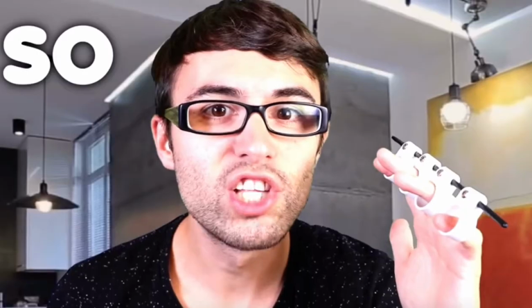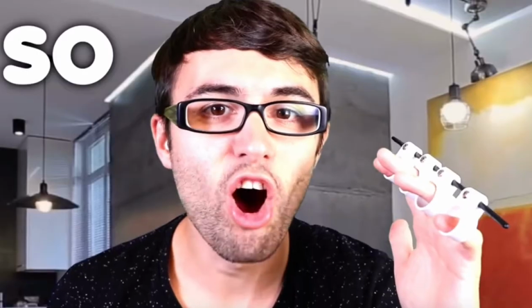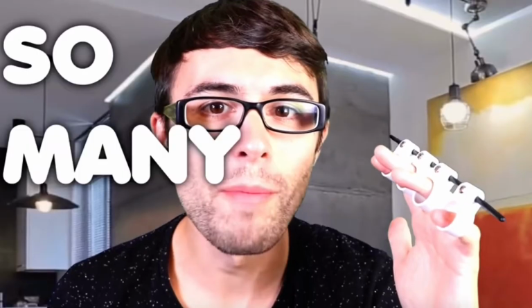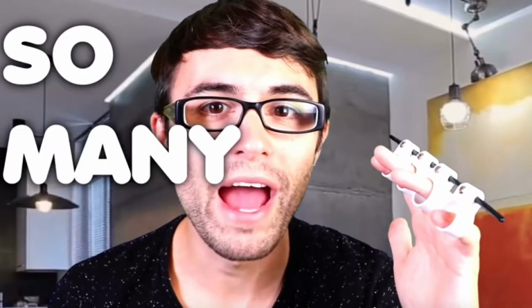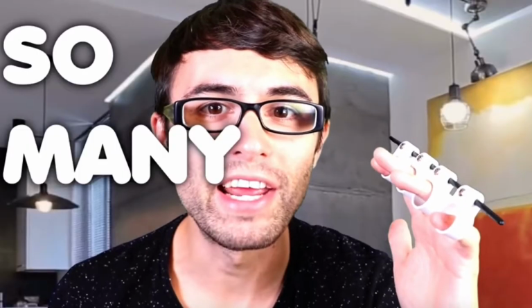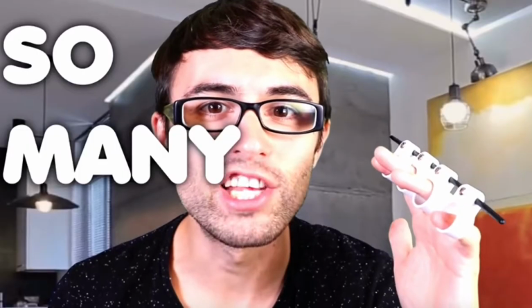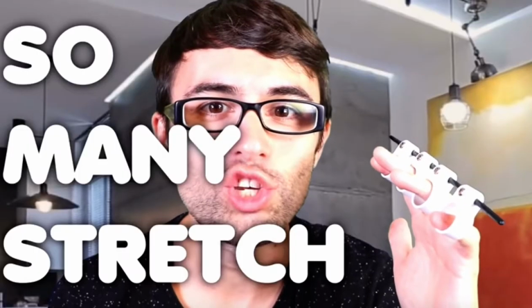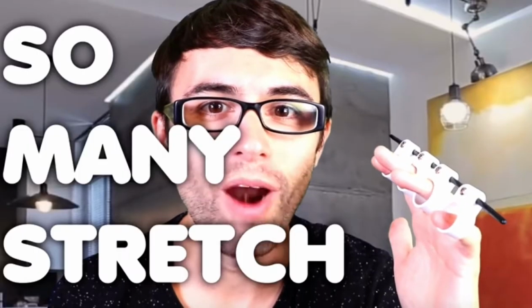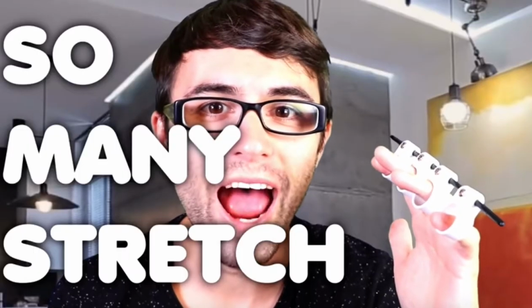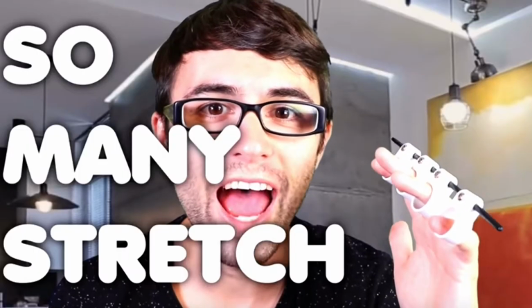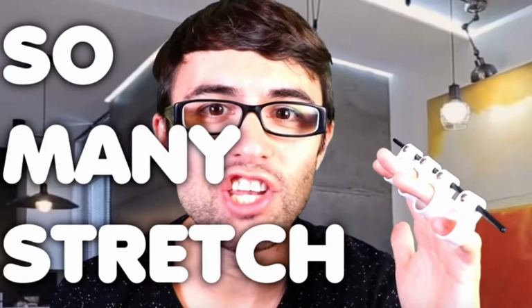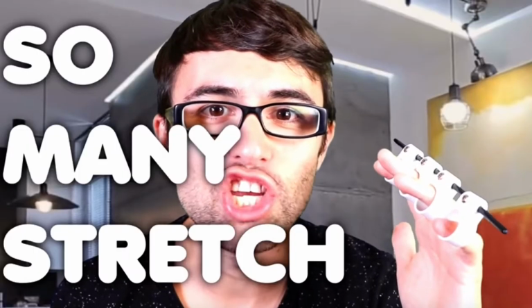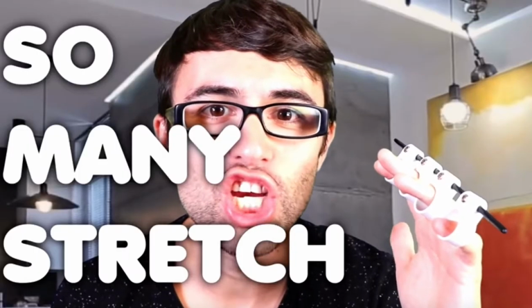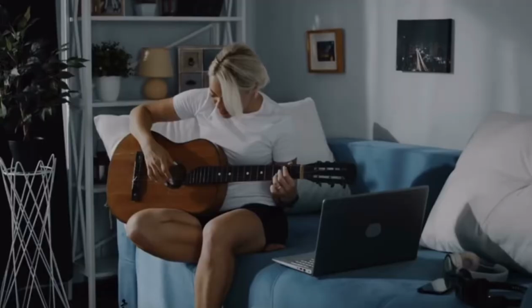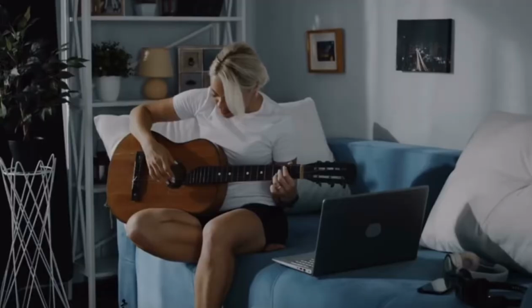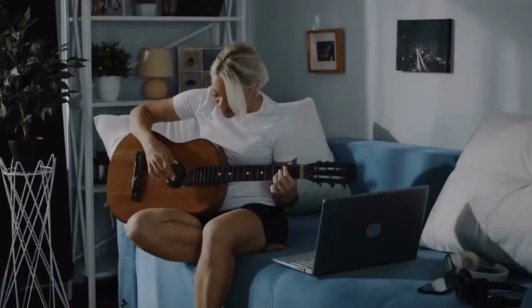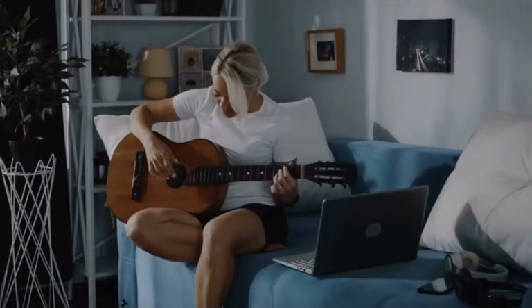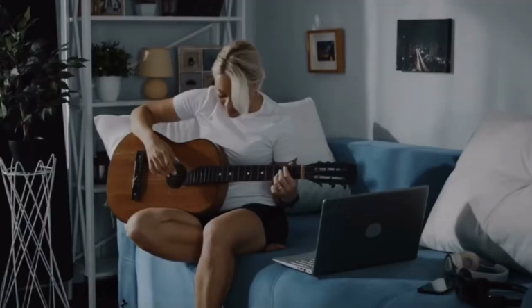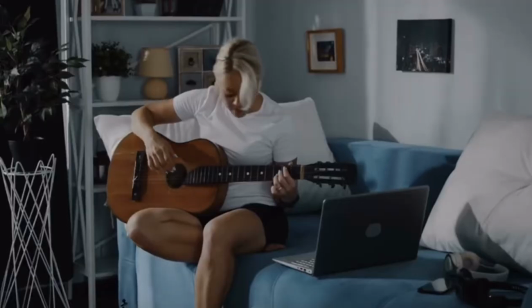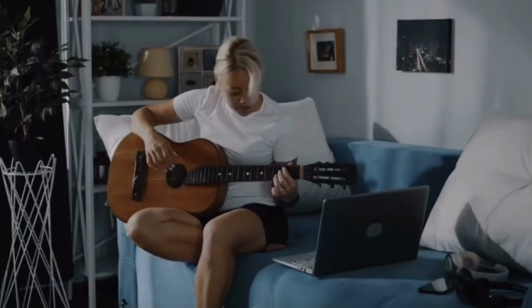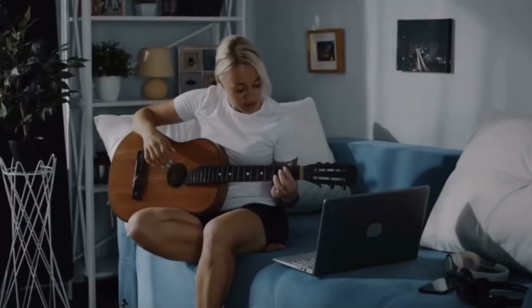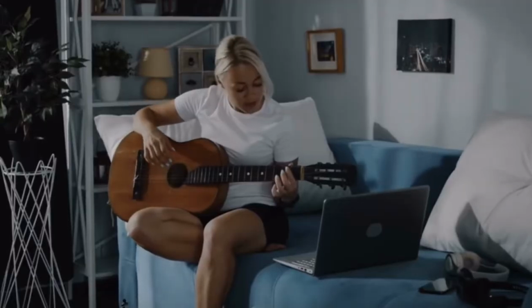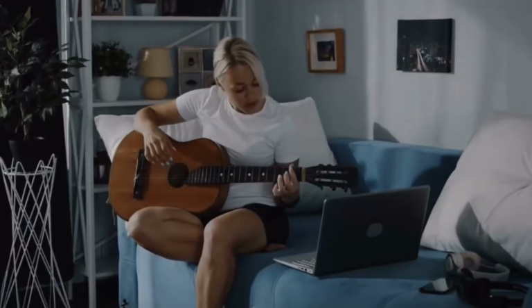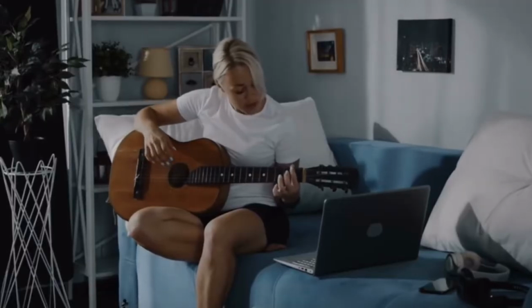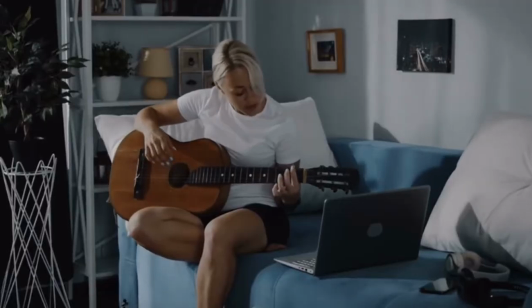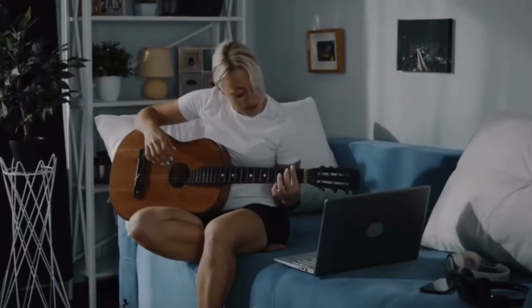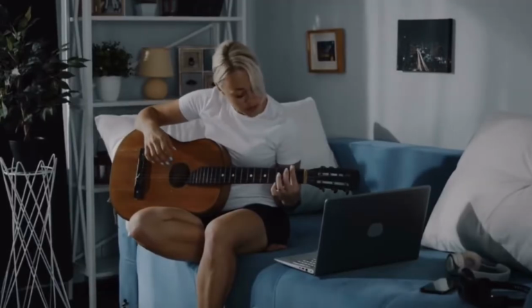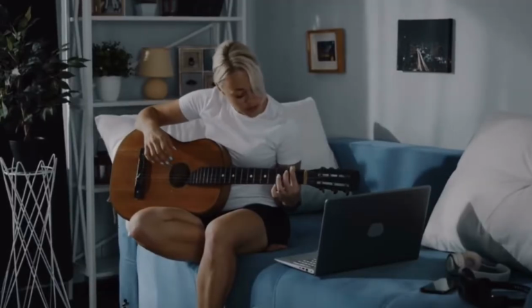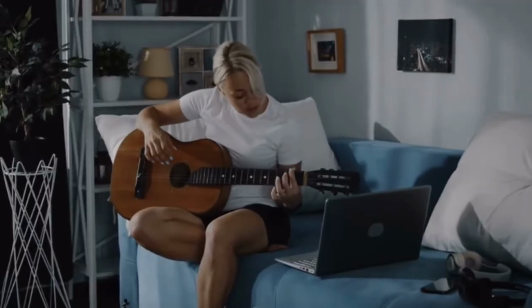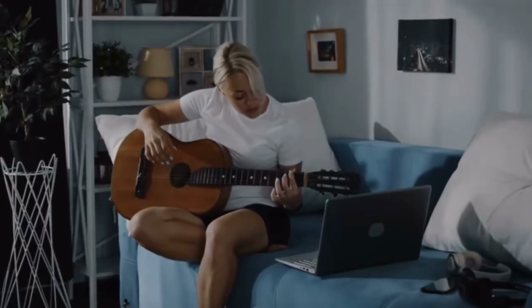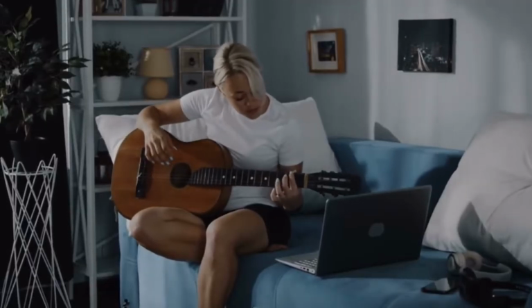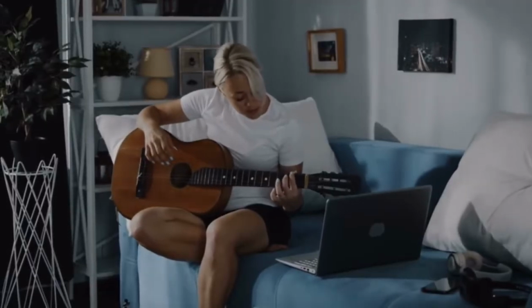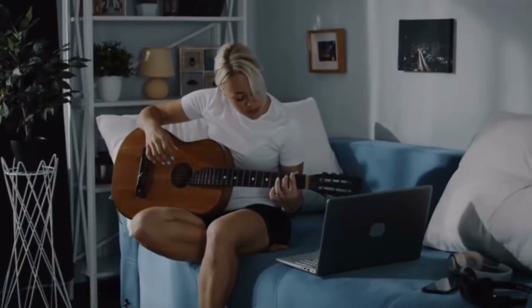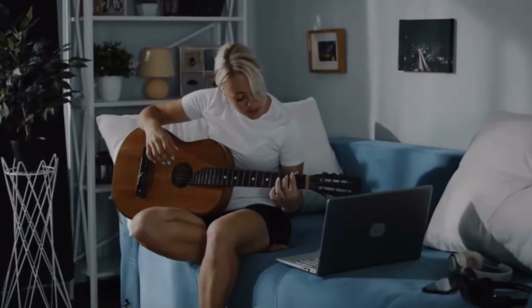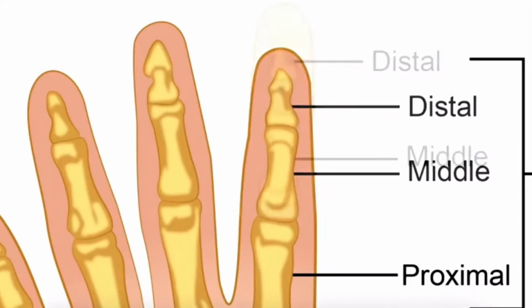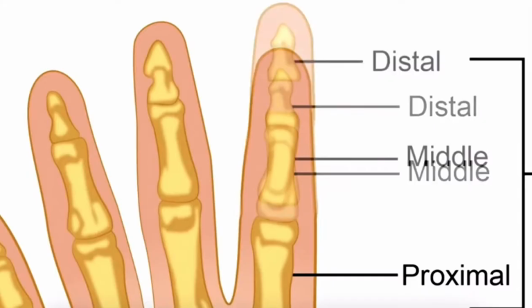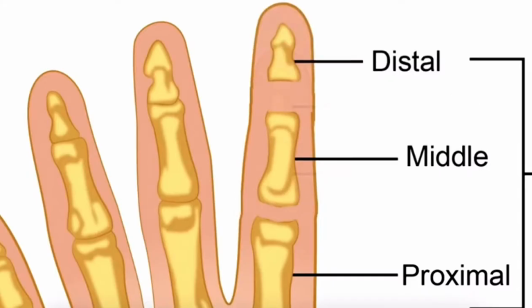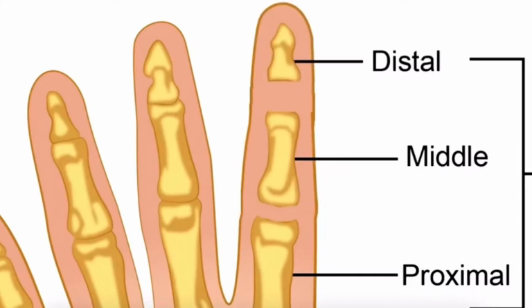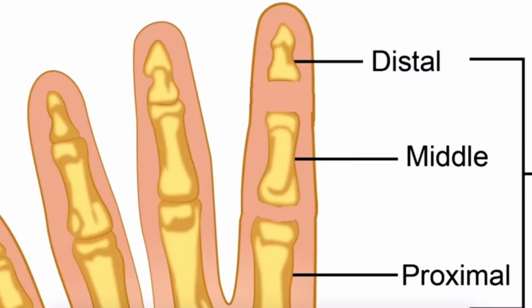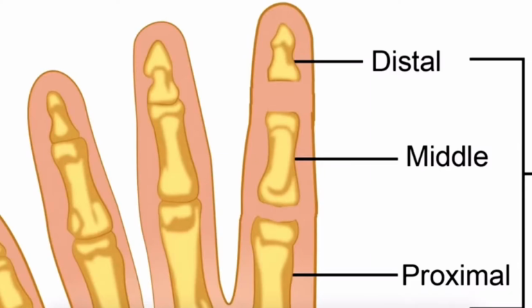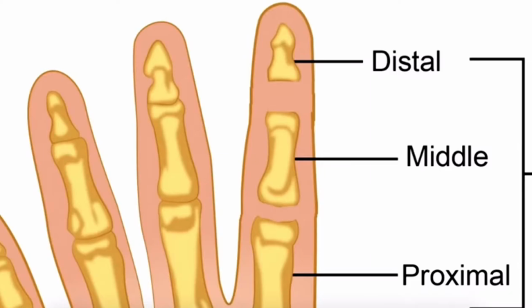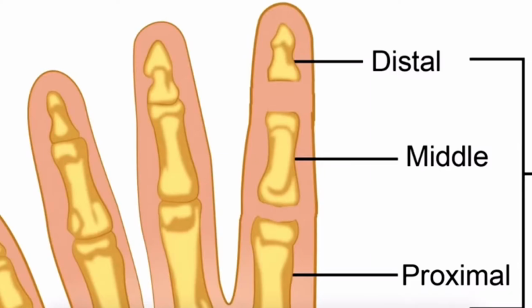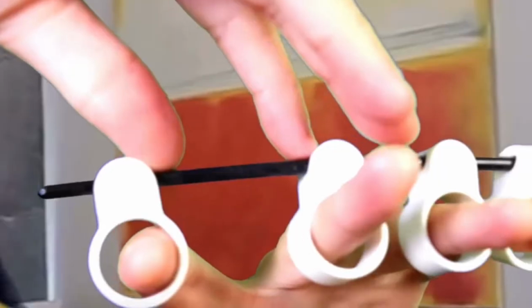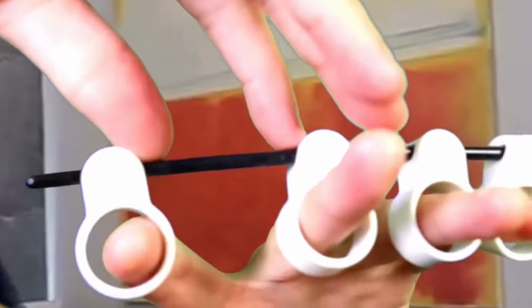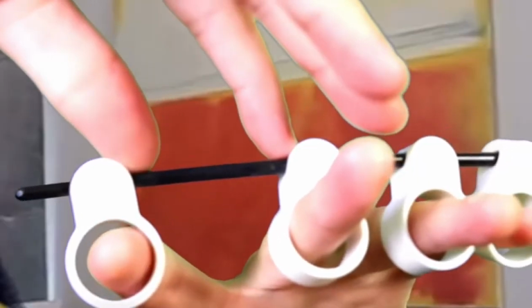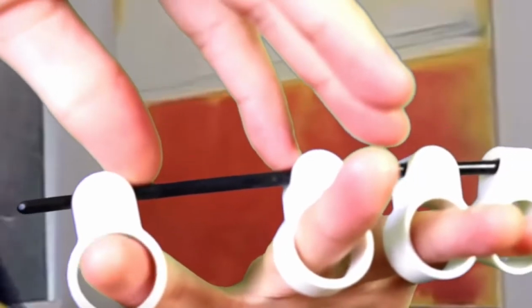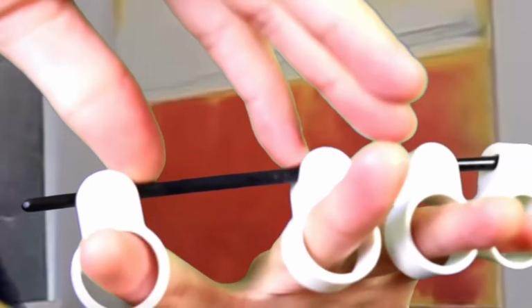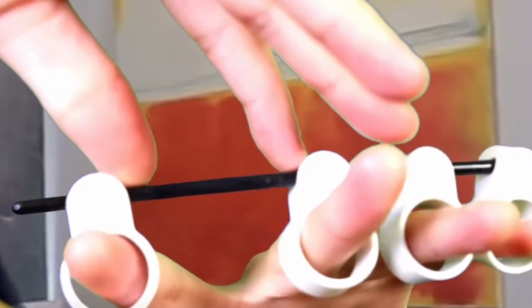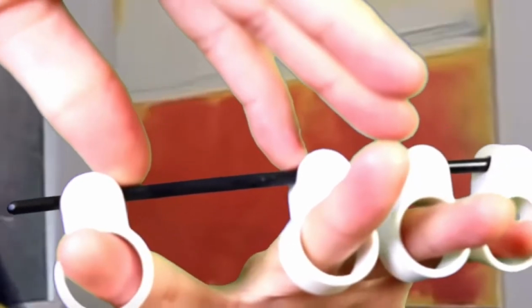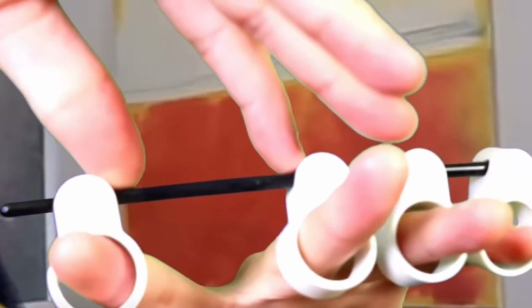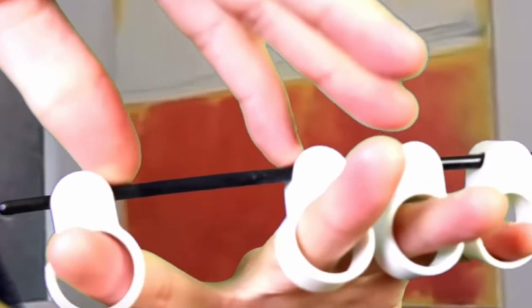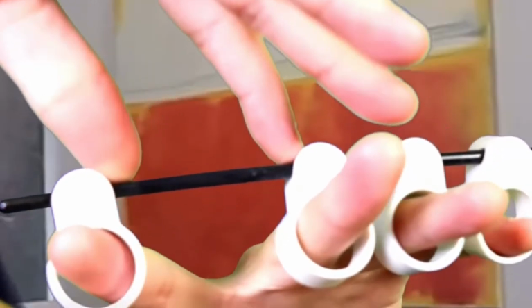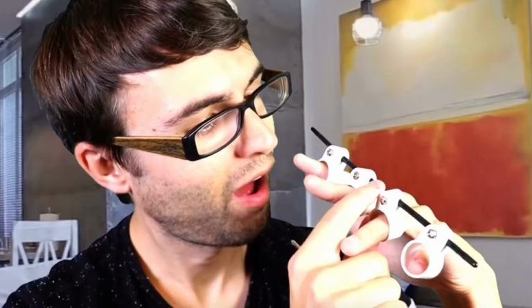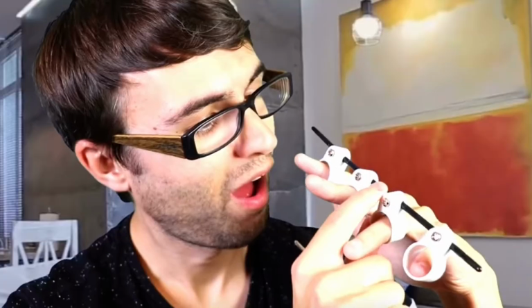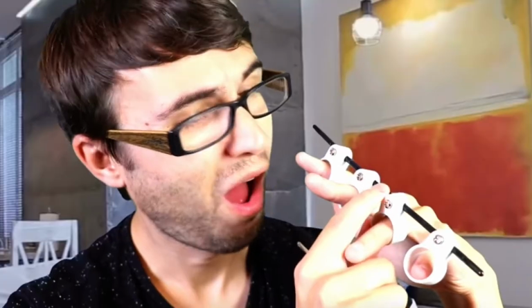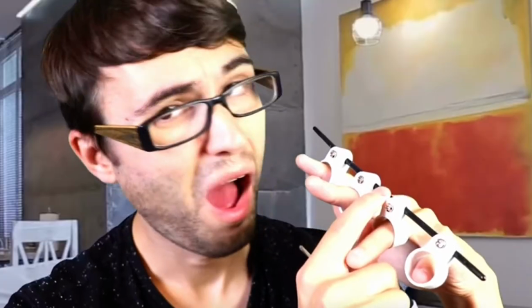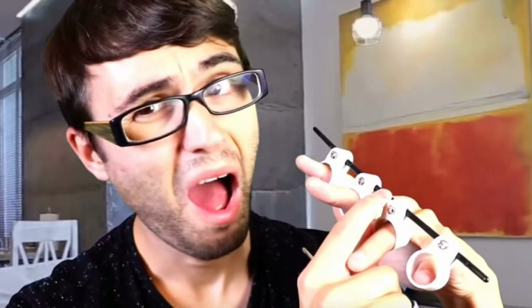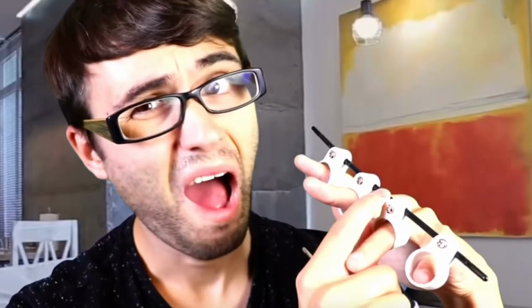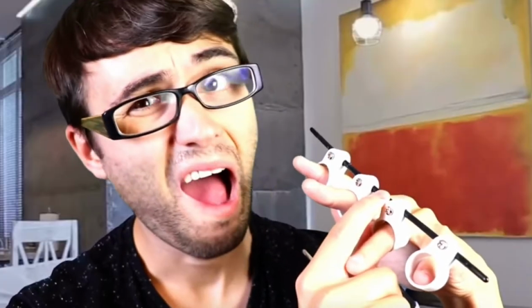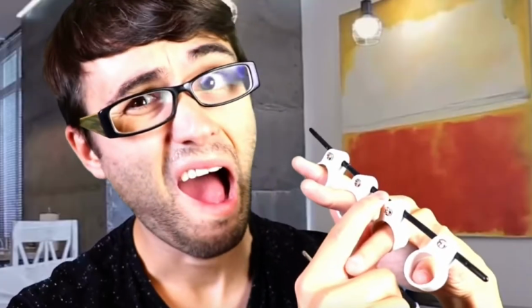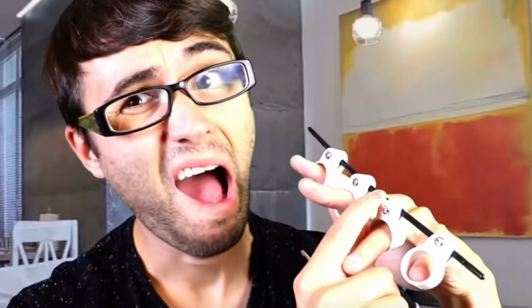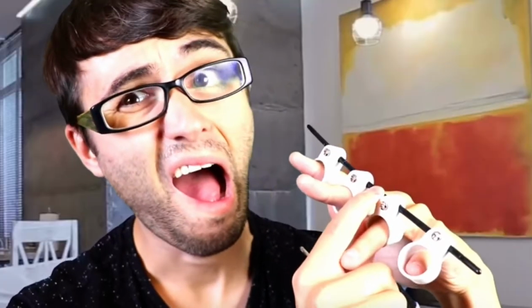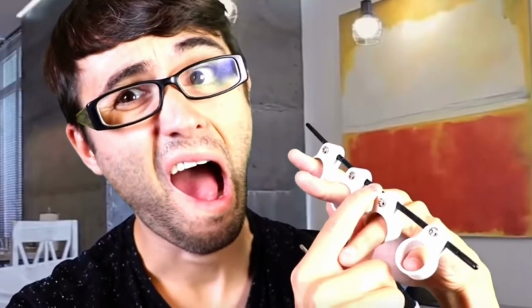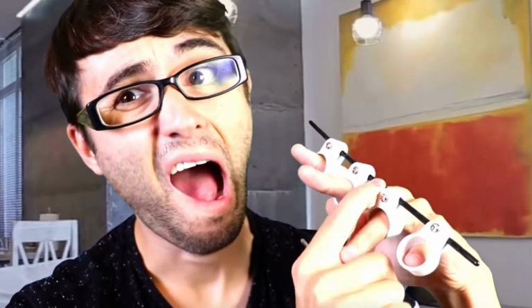So much stretch! Why waste time practicing and stretching your fingers when you can cause serious and permanent damage to your appendages in half the time?